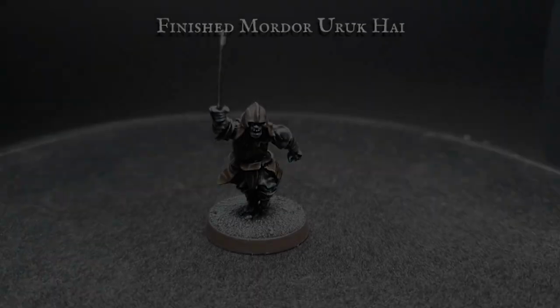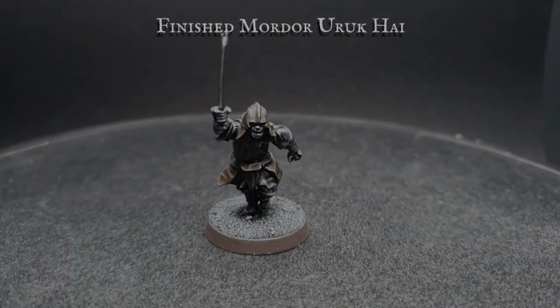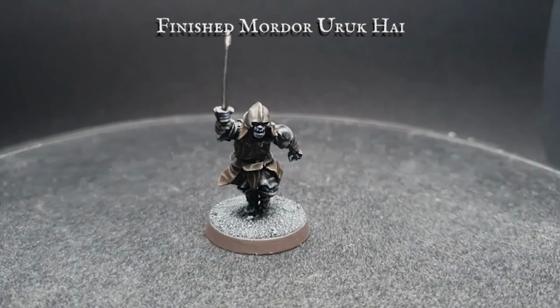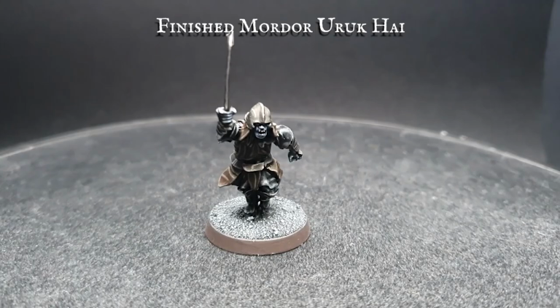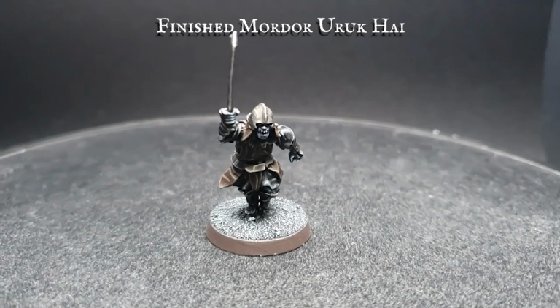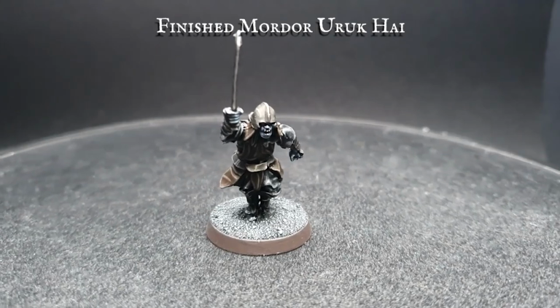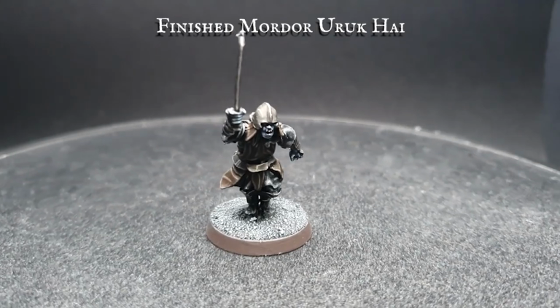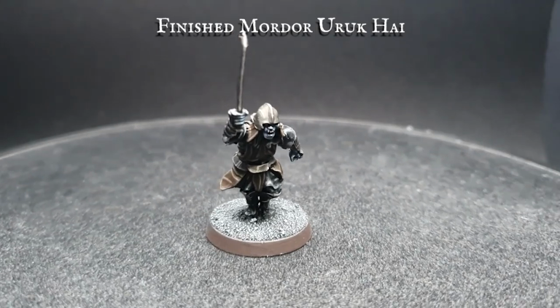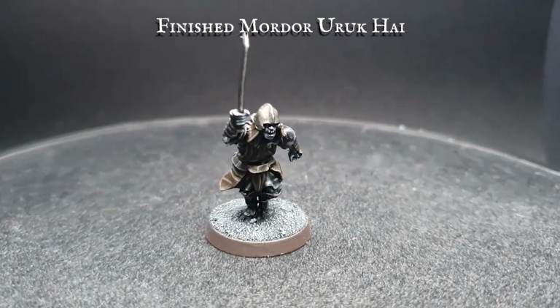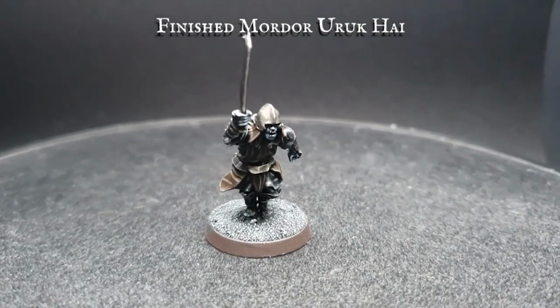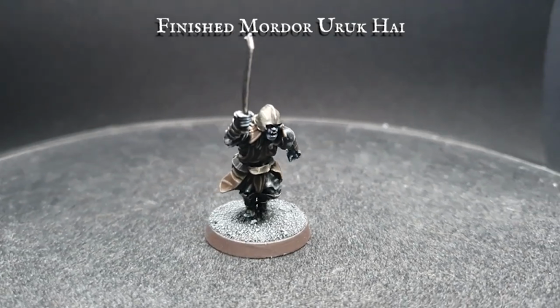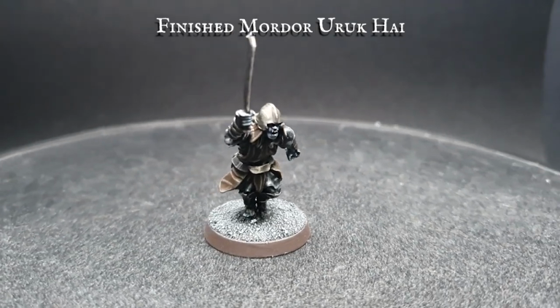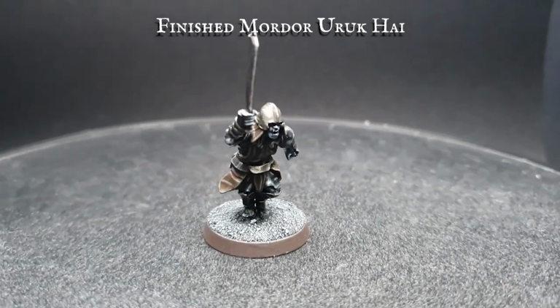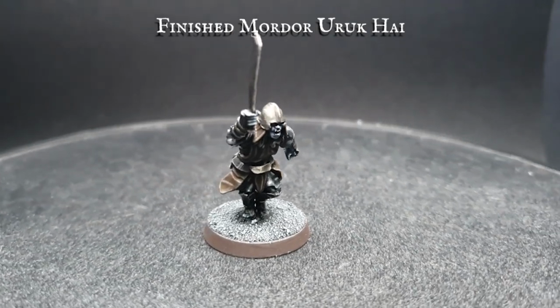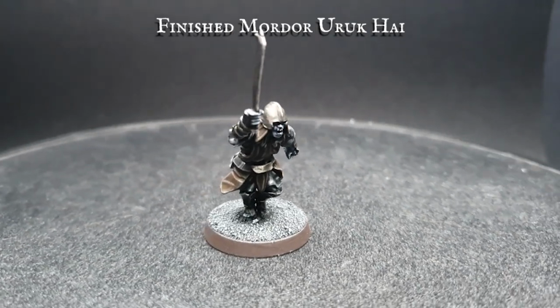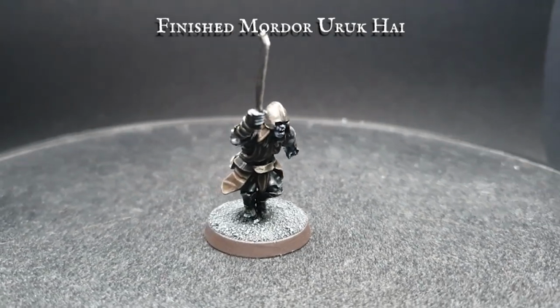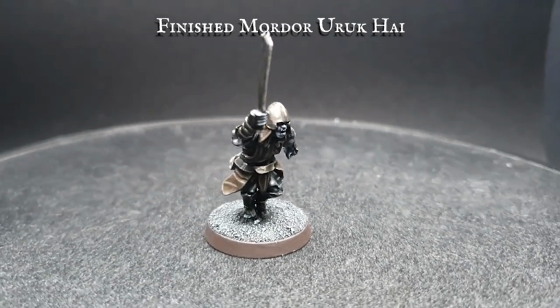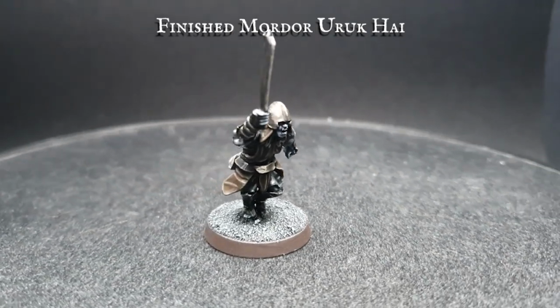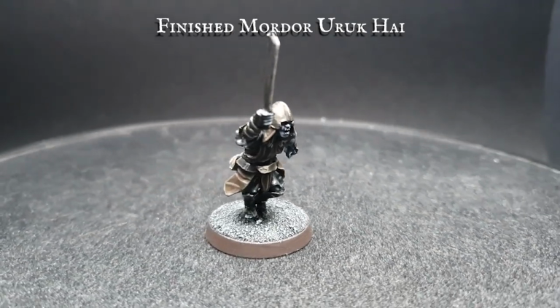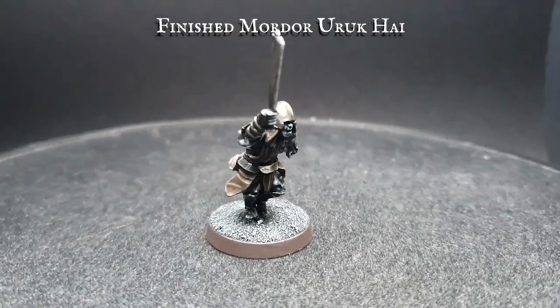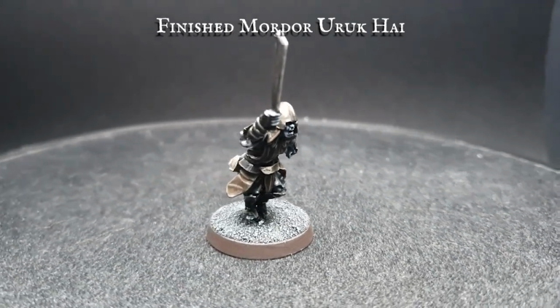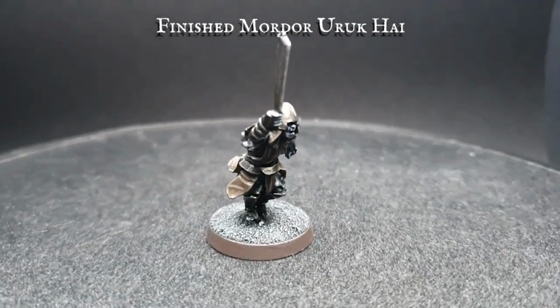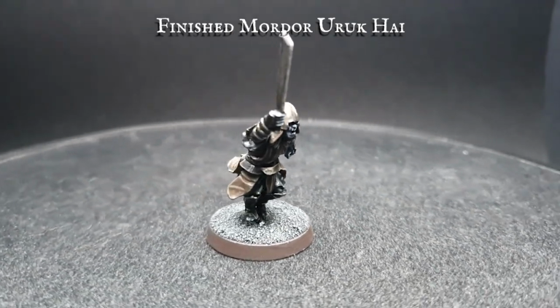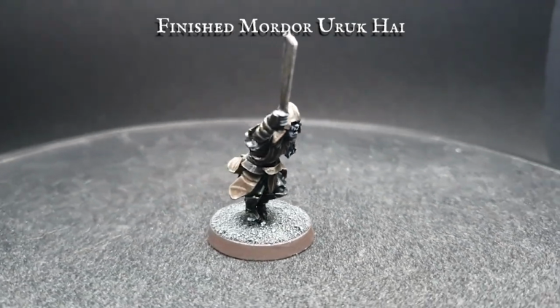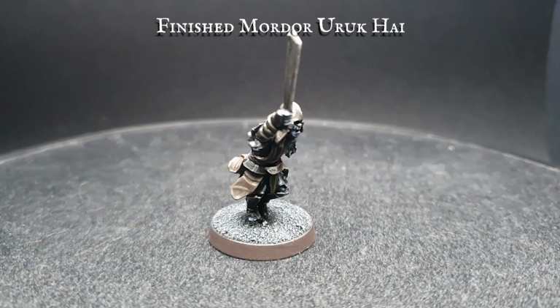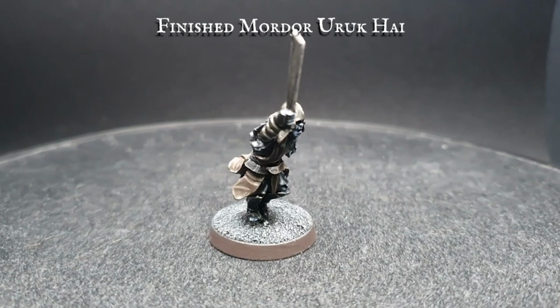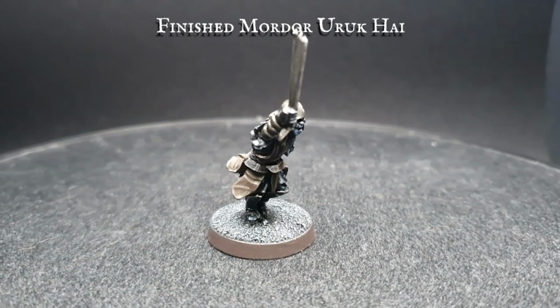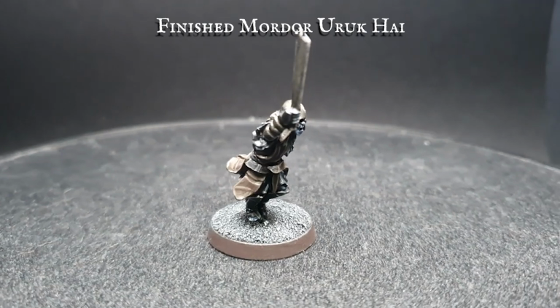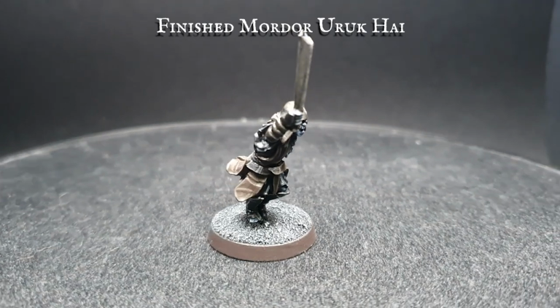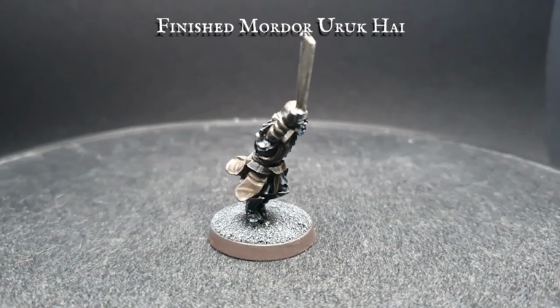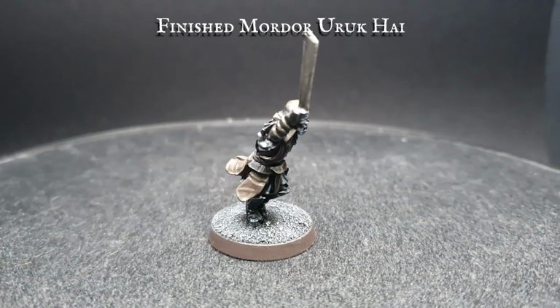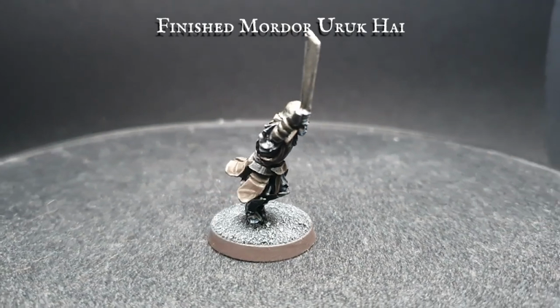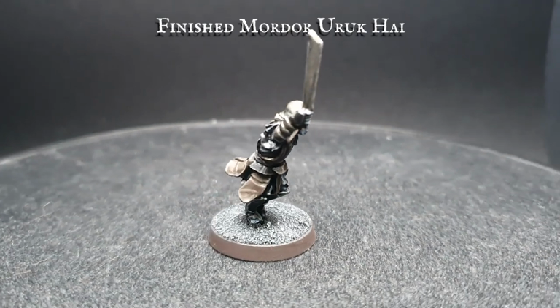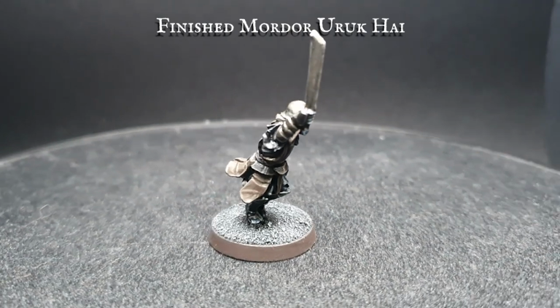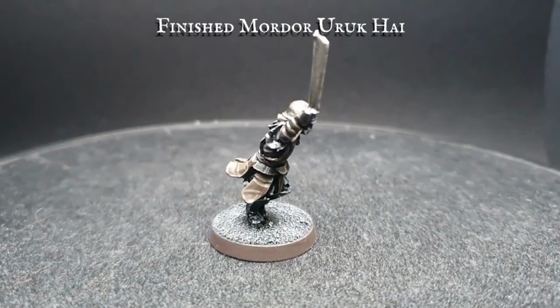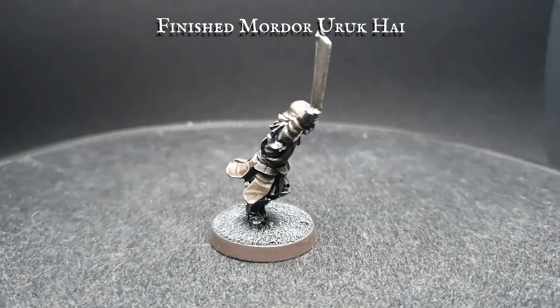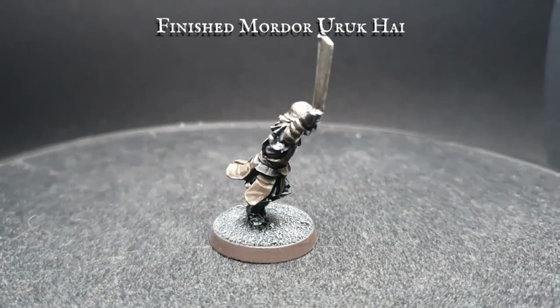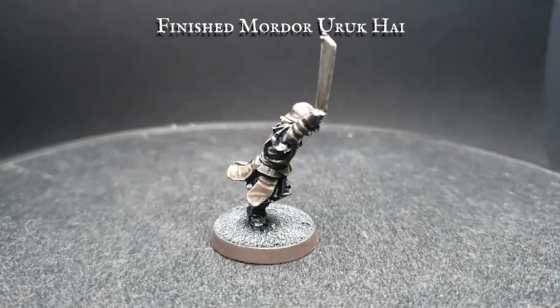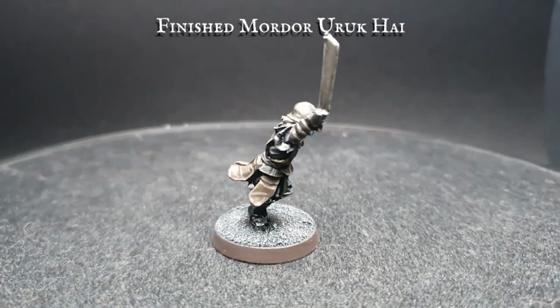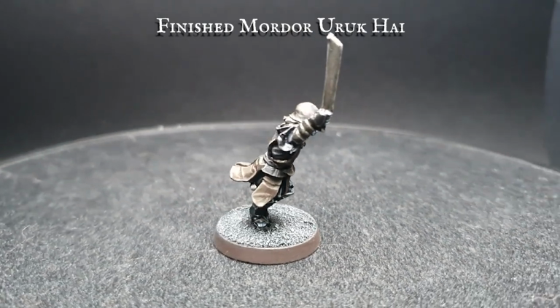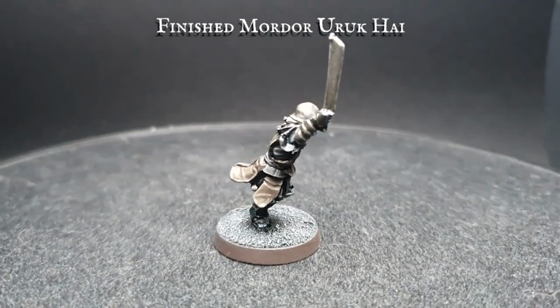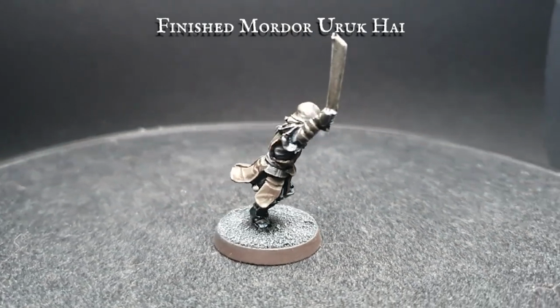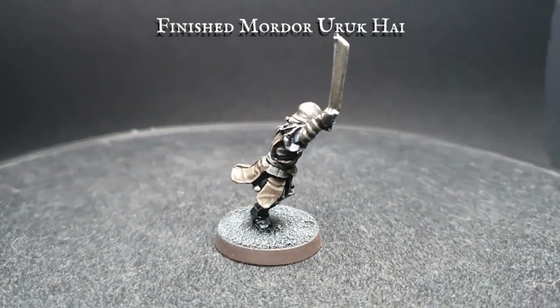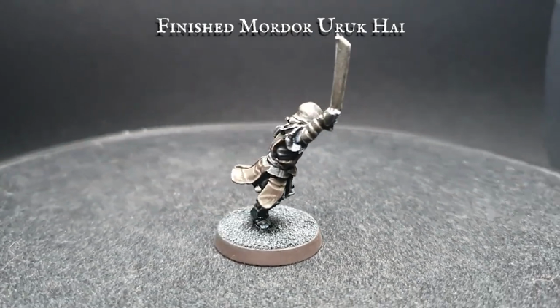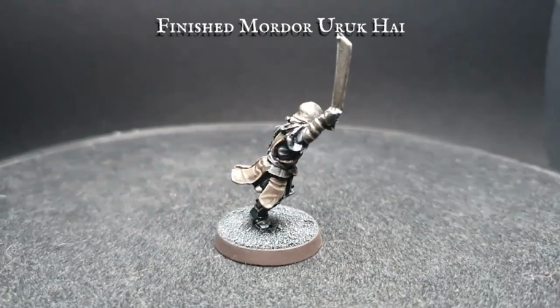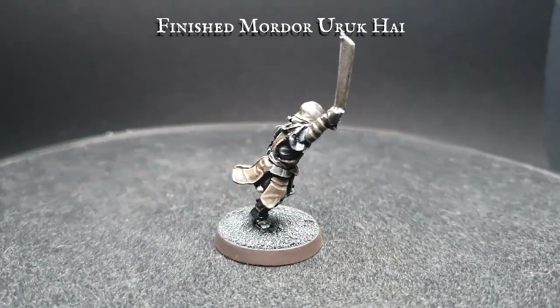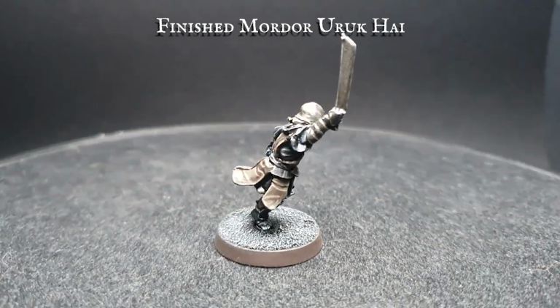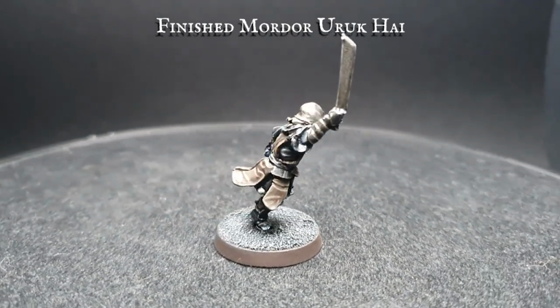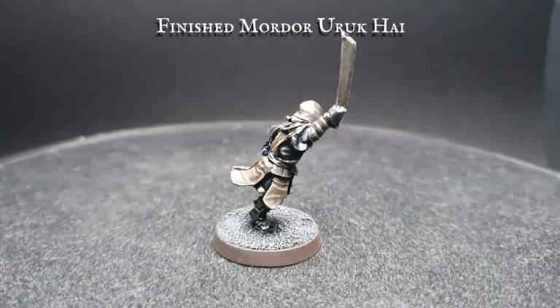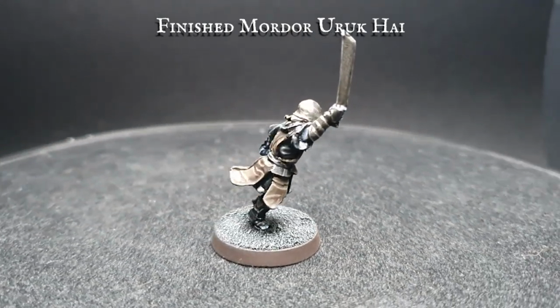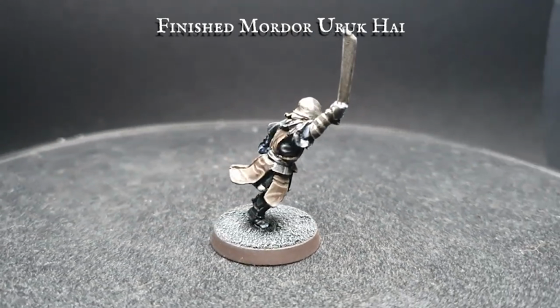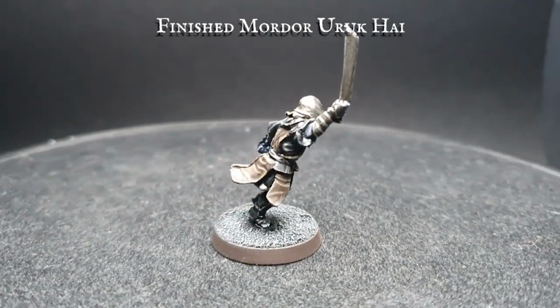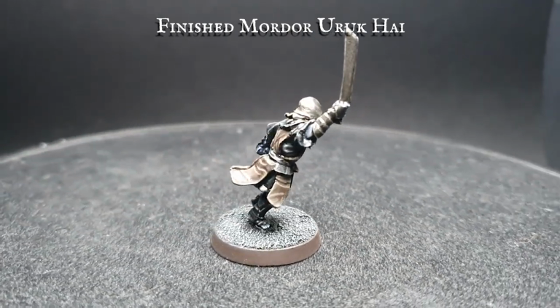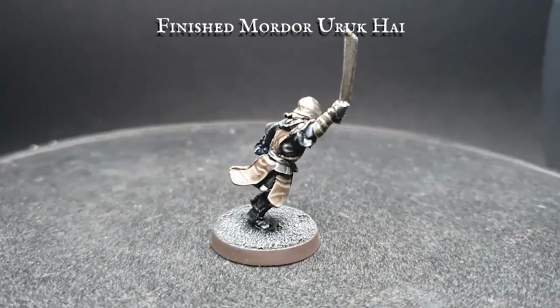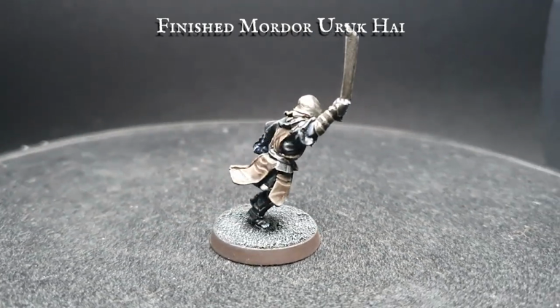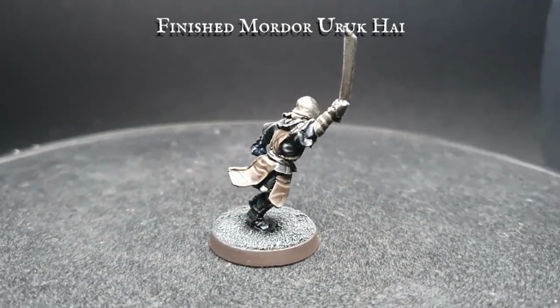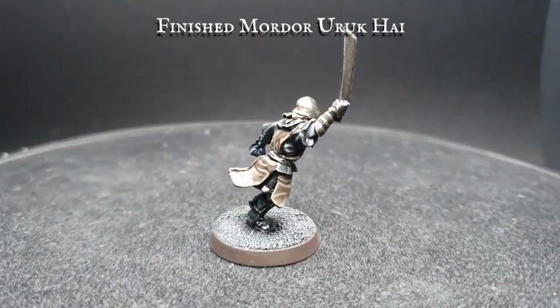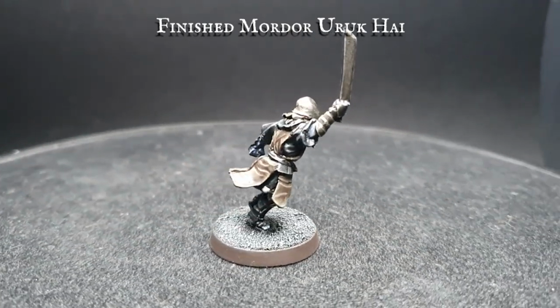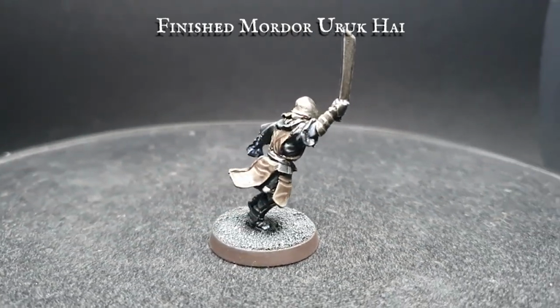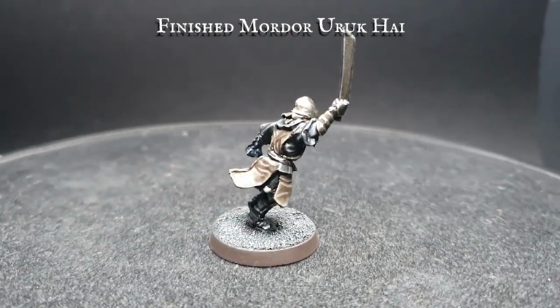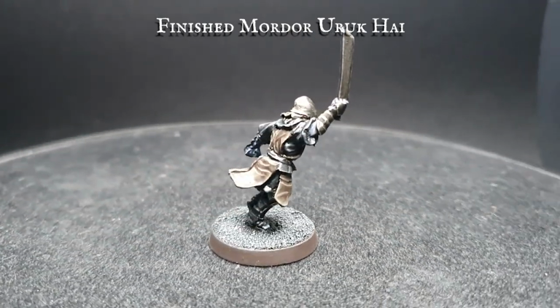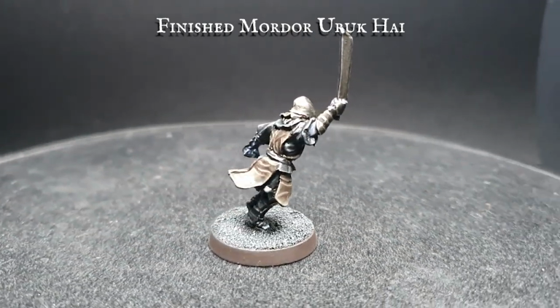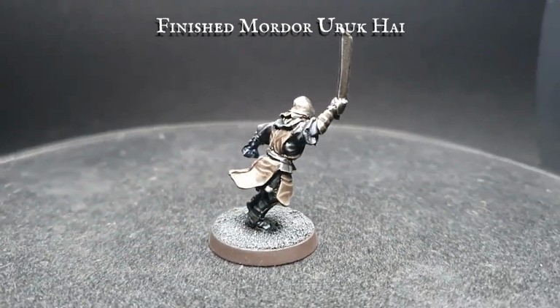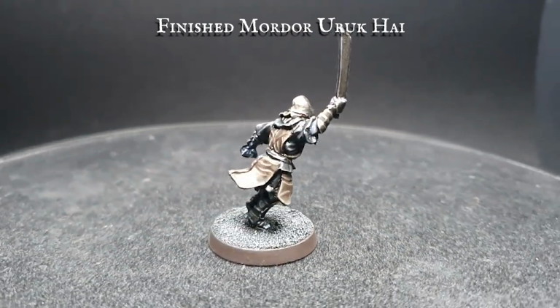And there you have it — a ferocious, fearsome Mordor Uruk-hai, finished and ready for battle.